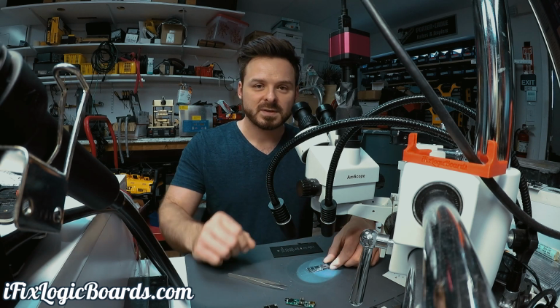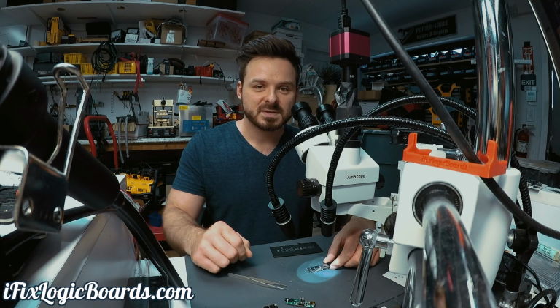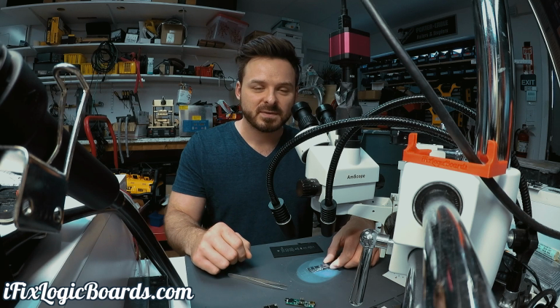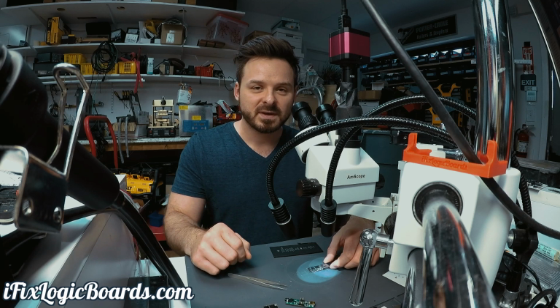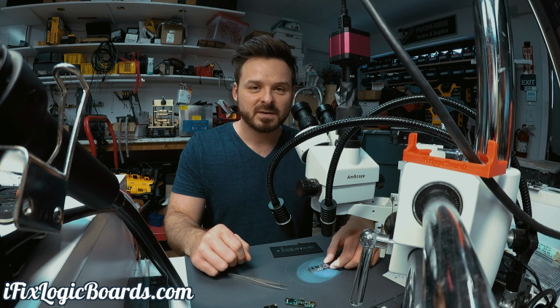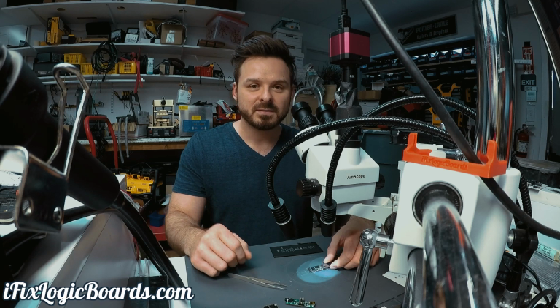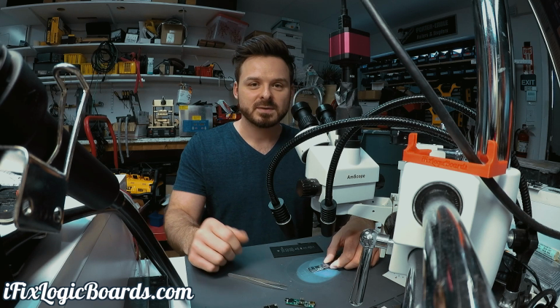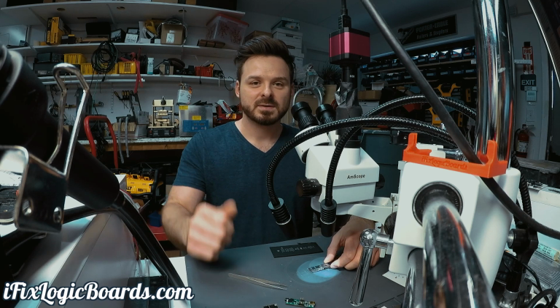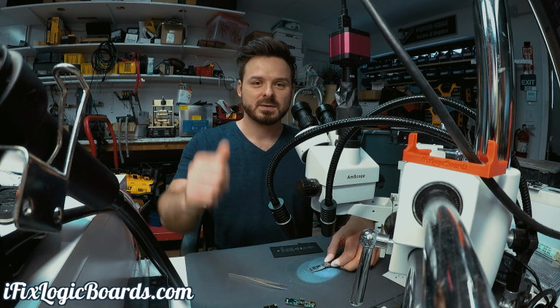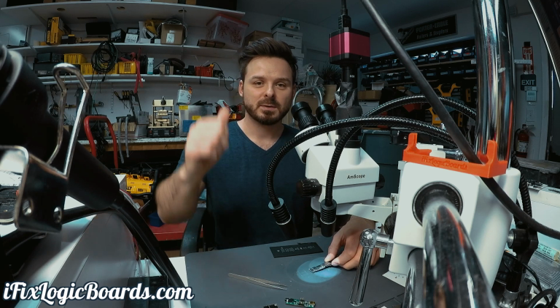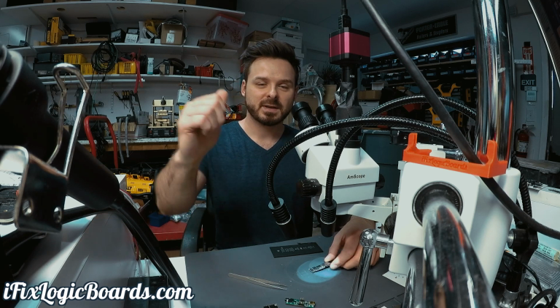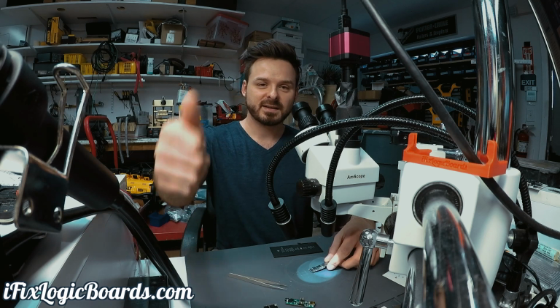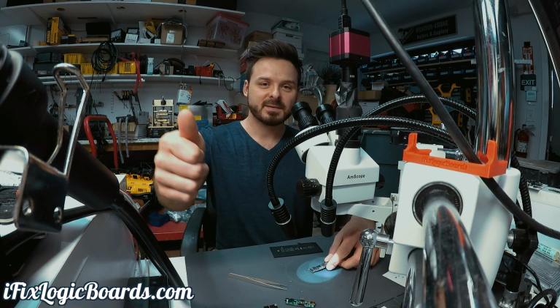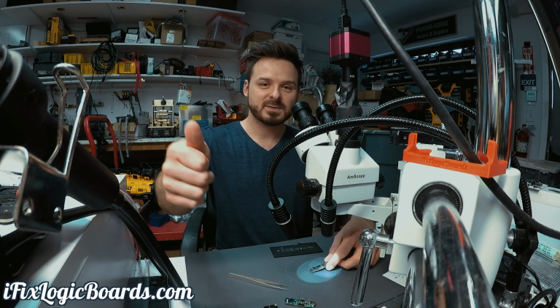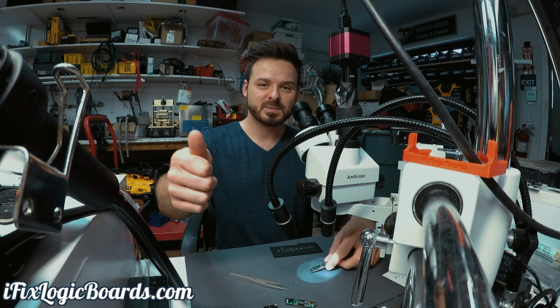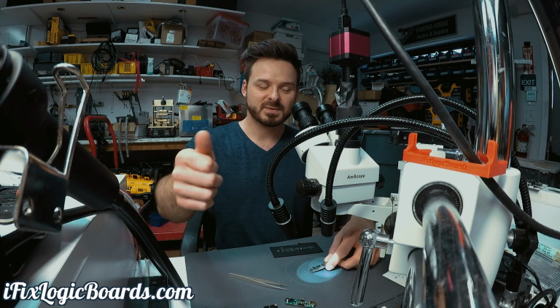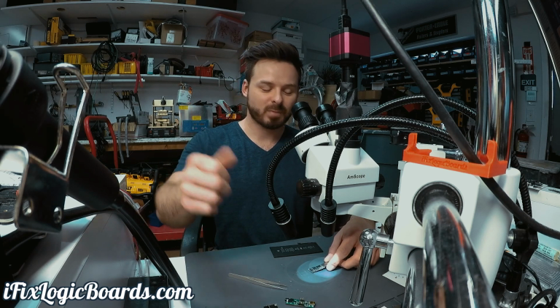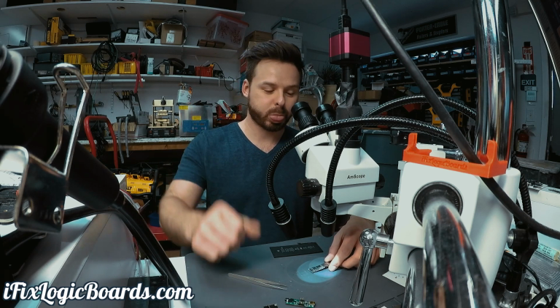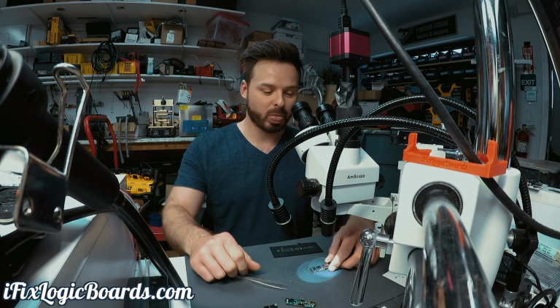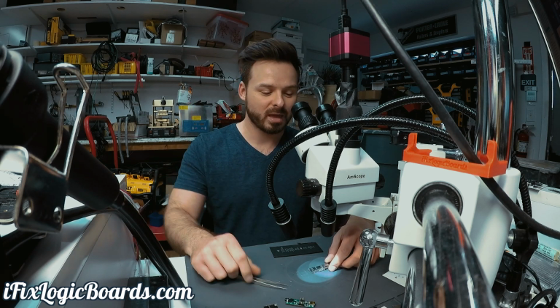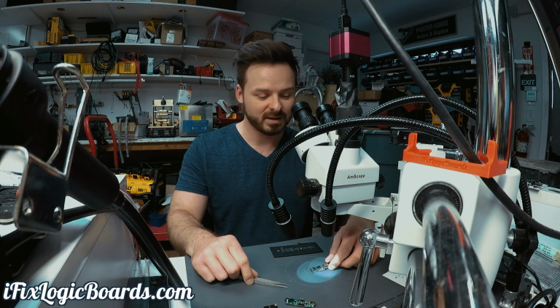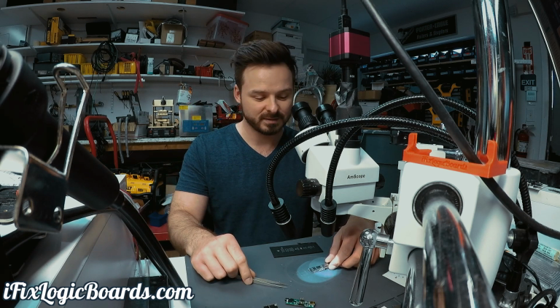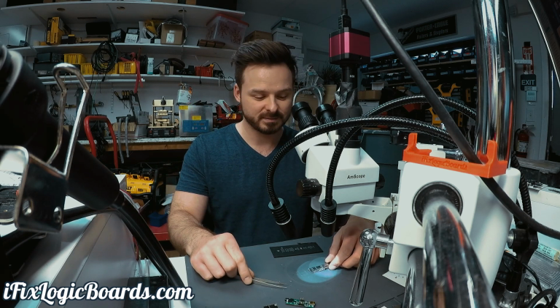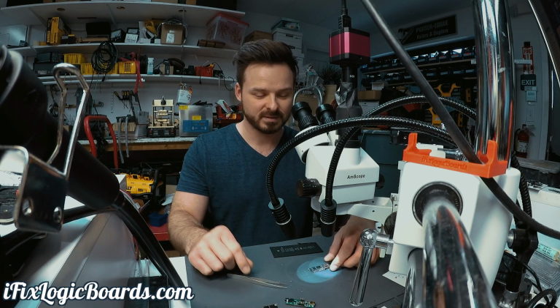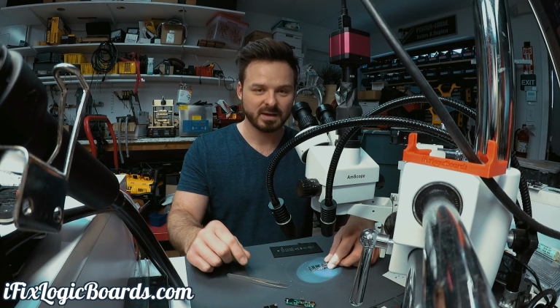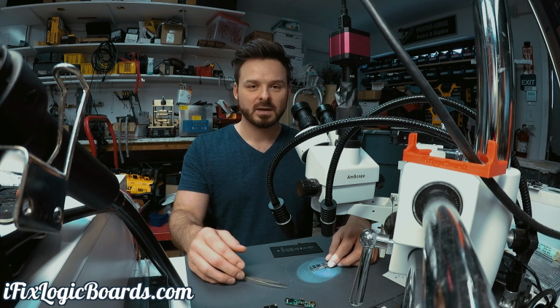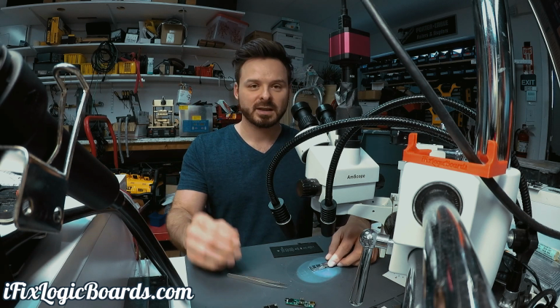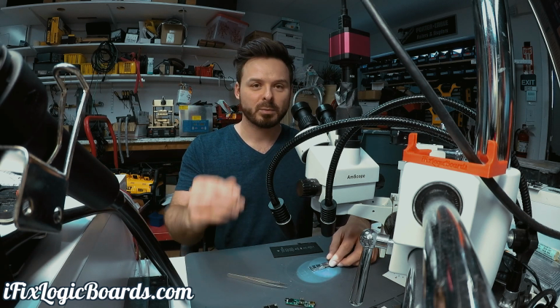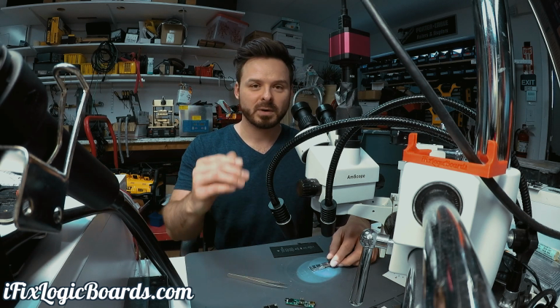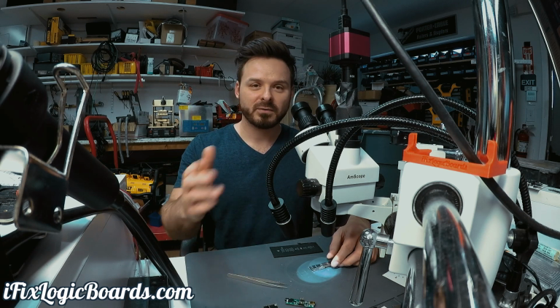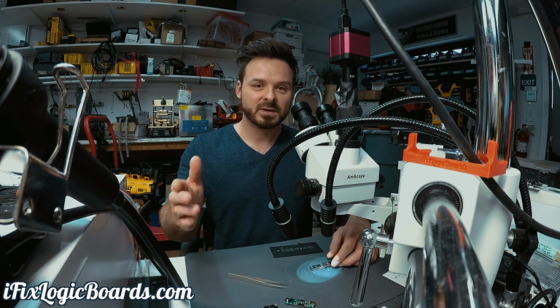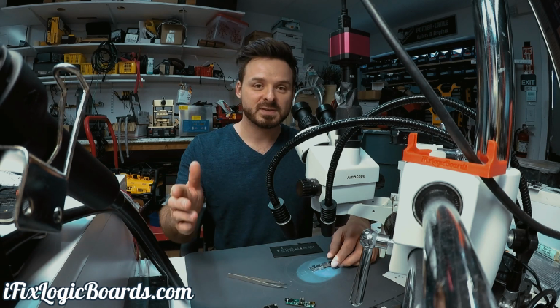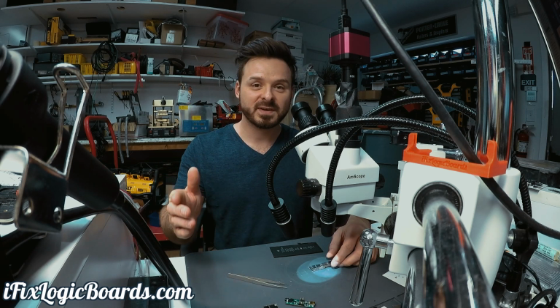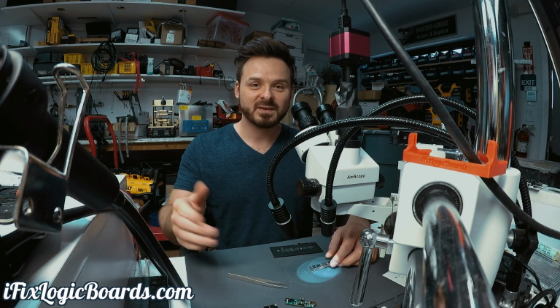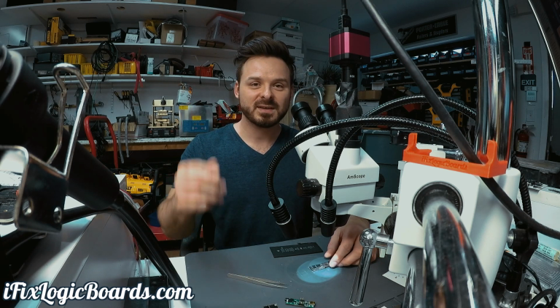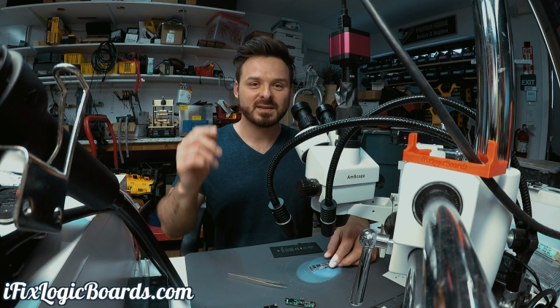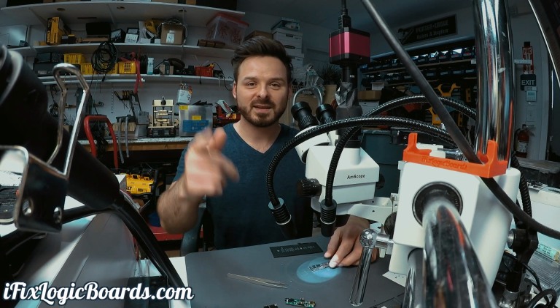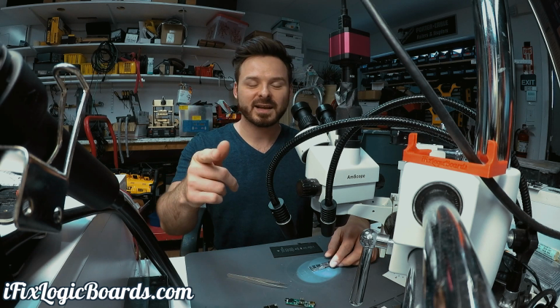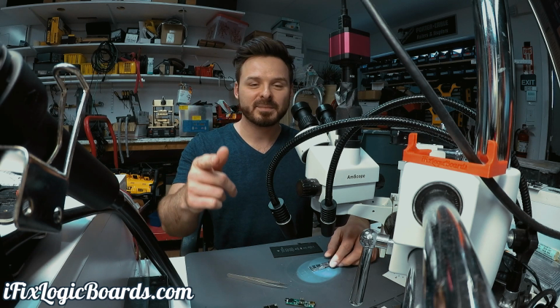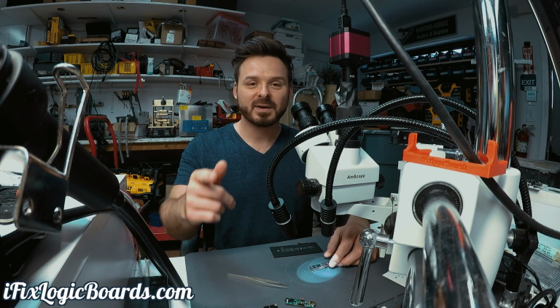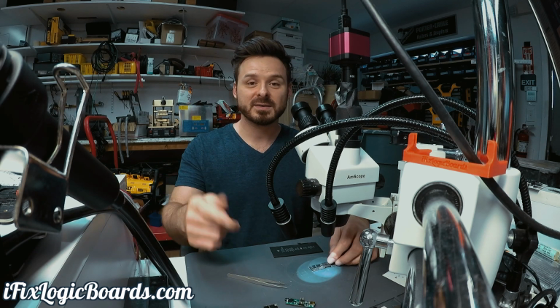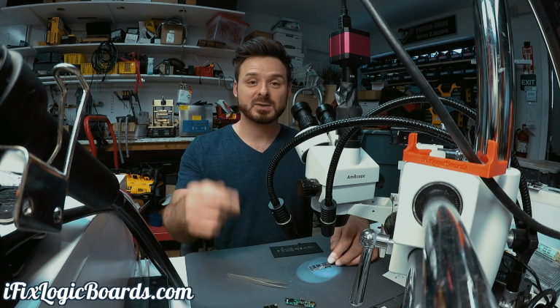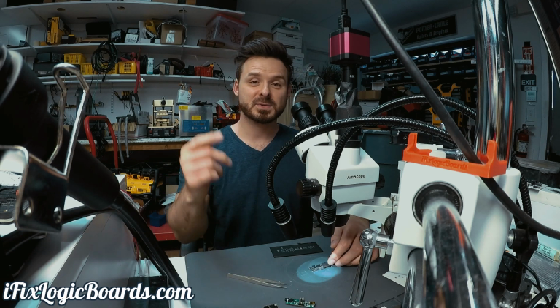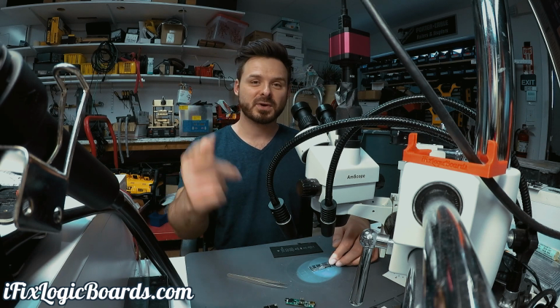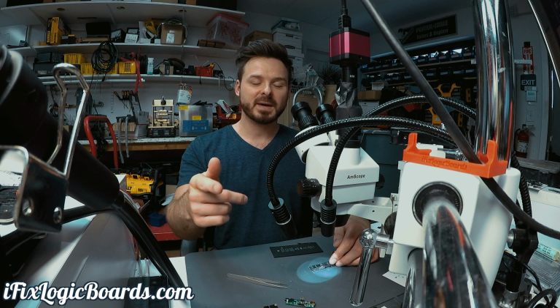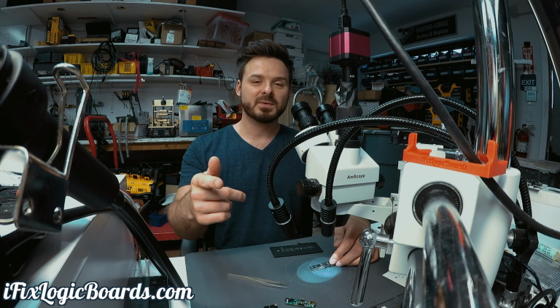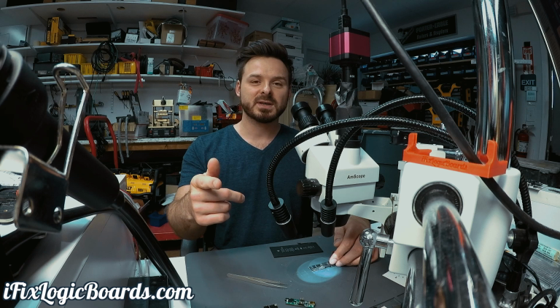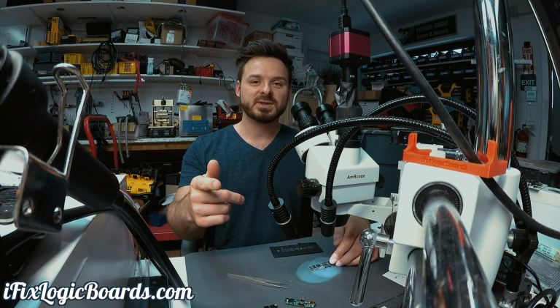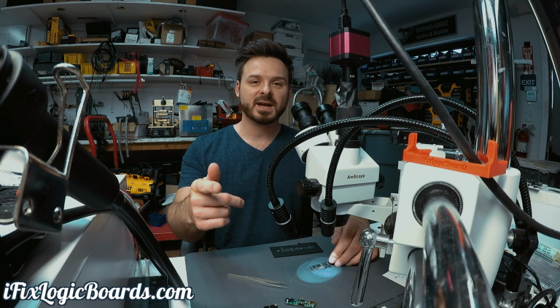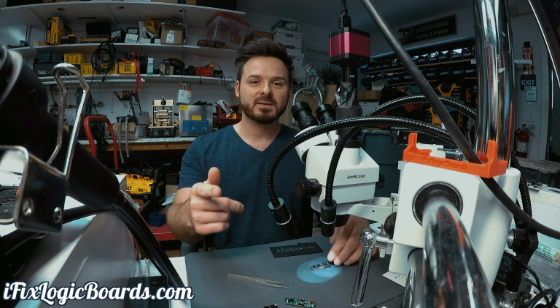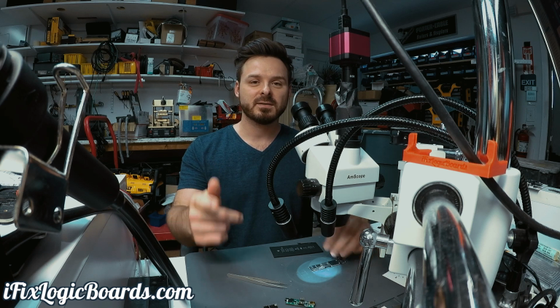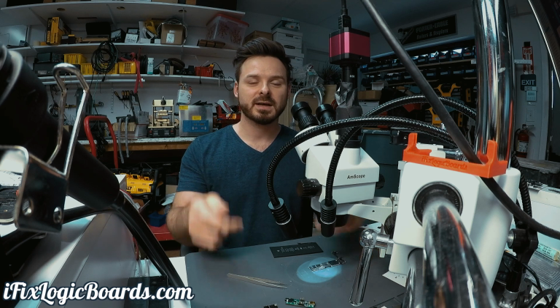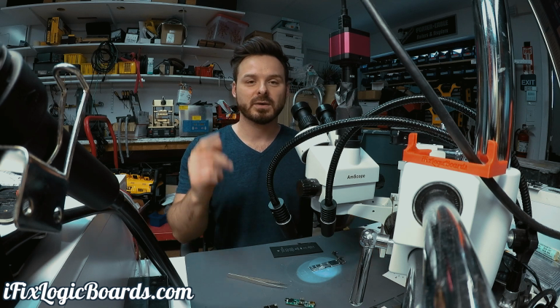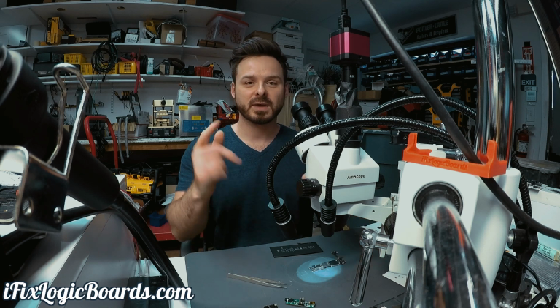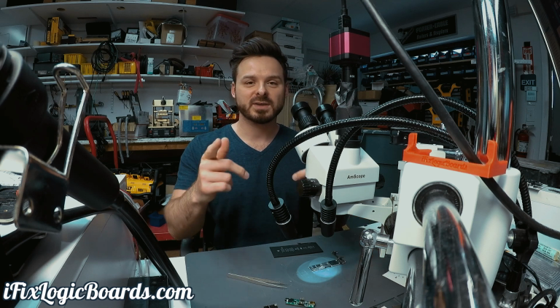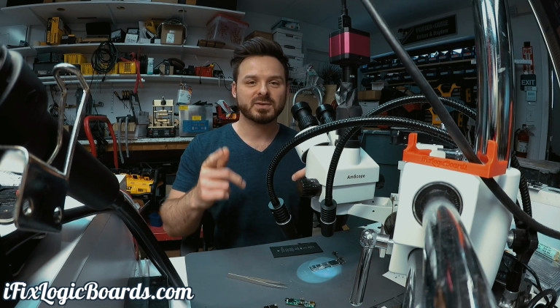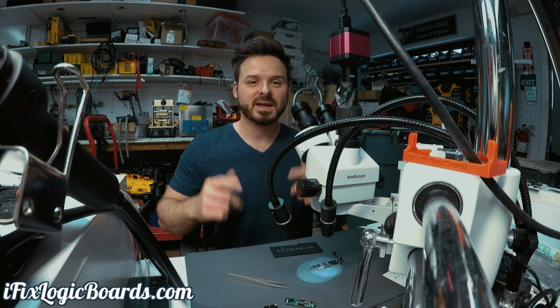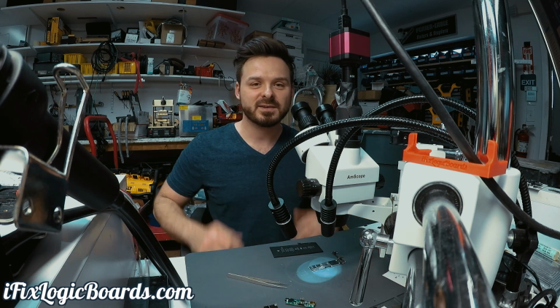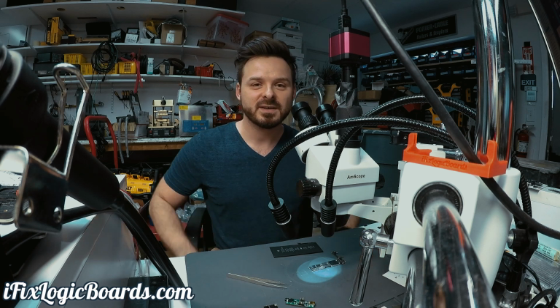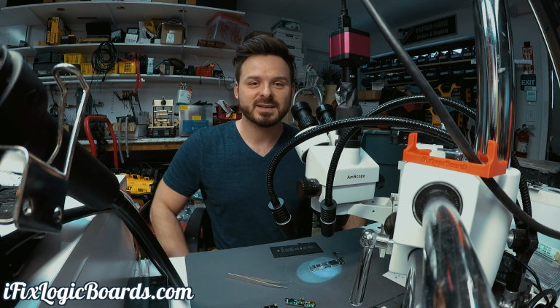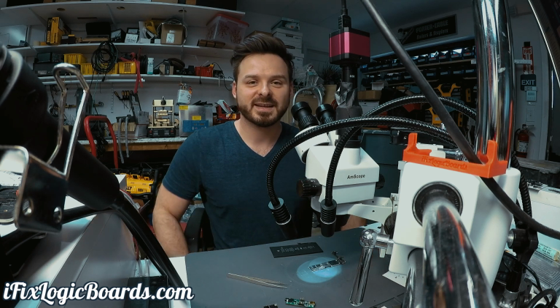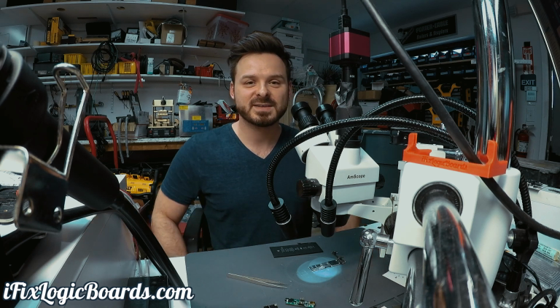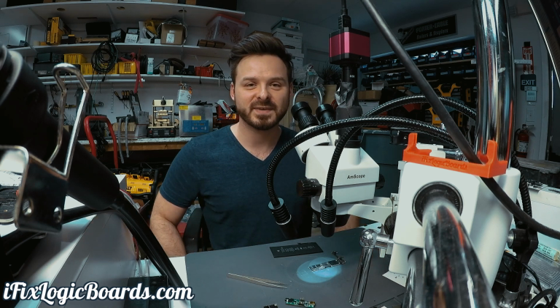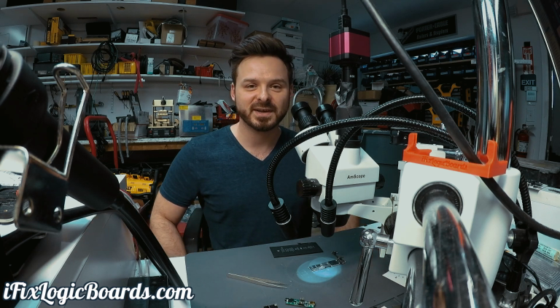Hit the like button, subscribe to the channel, and I'll catch you later in the next video.